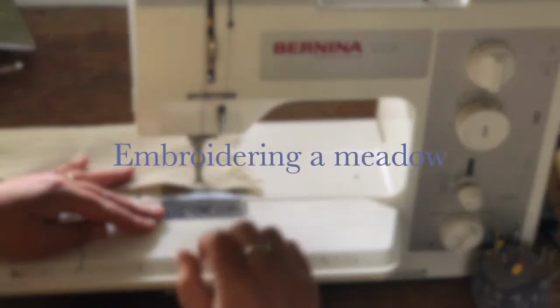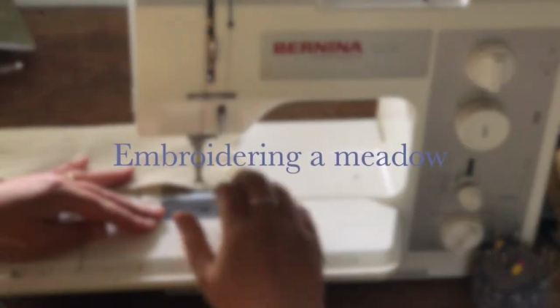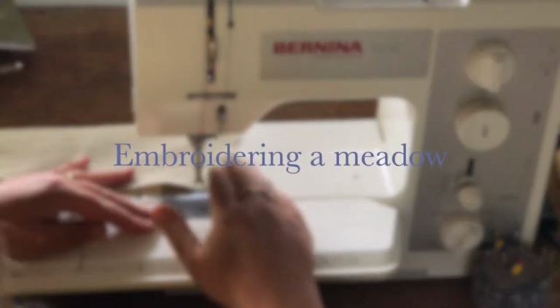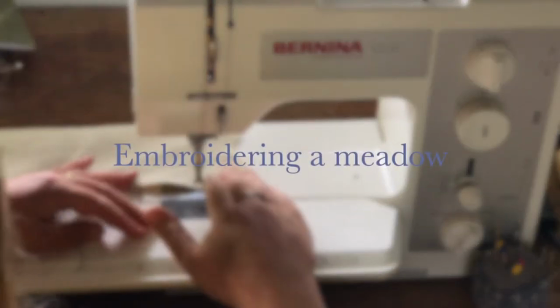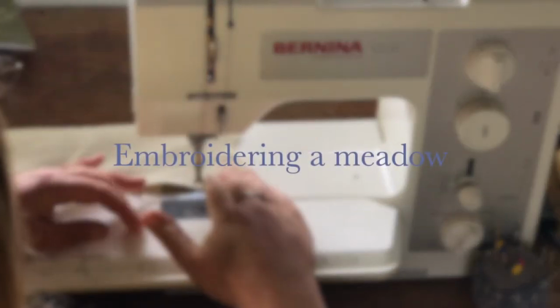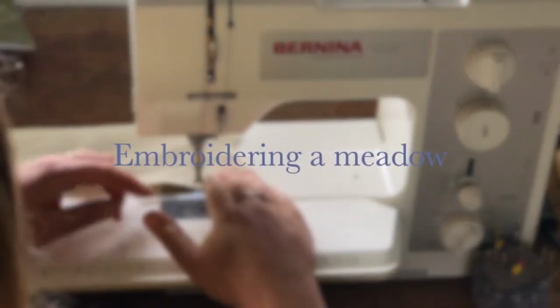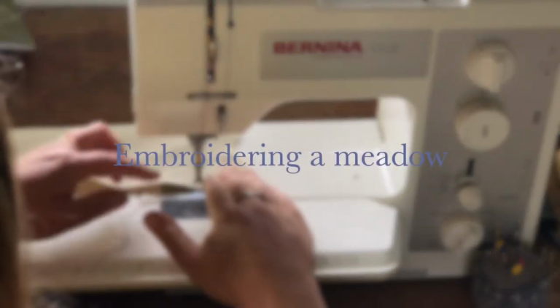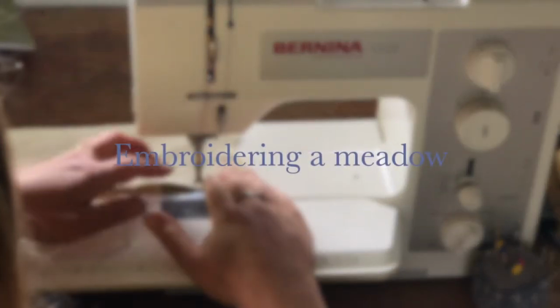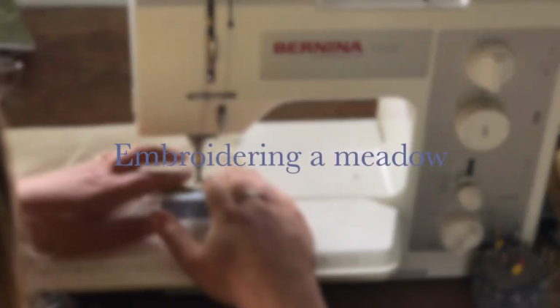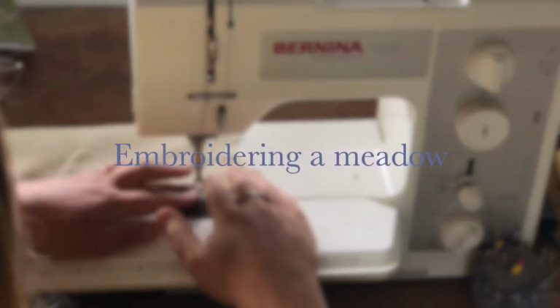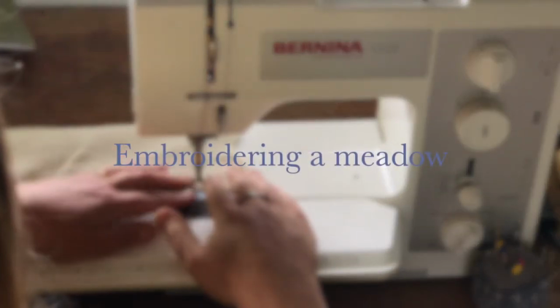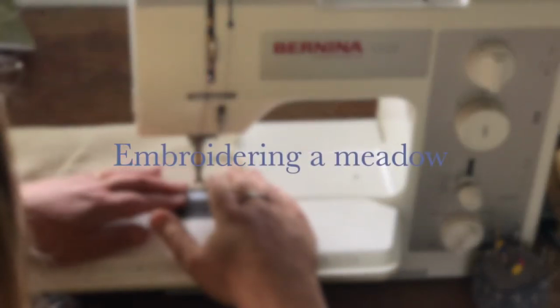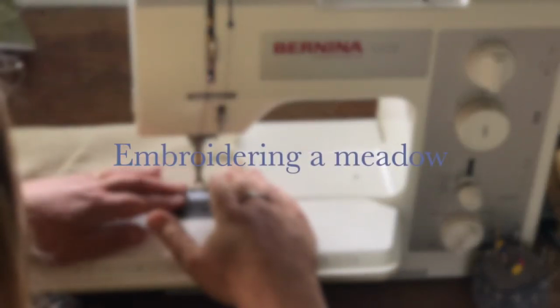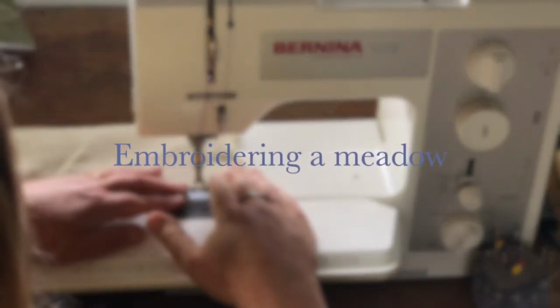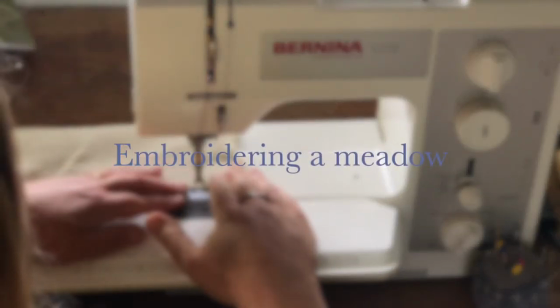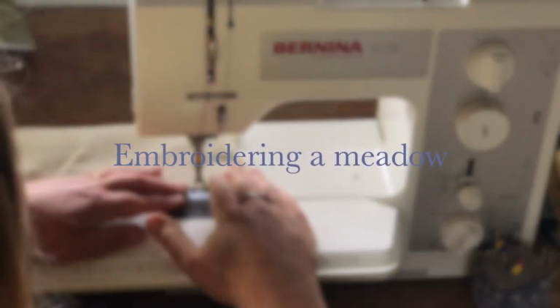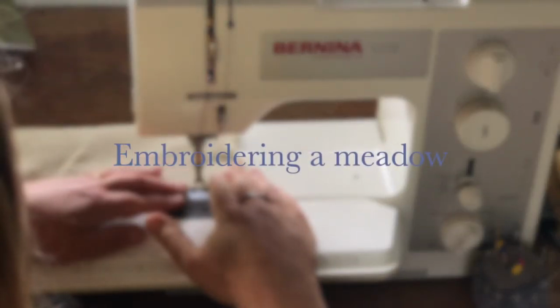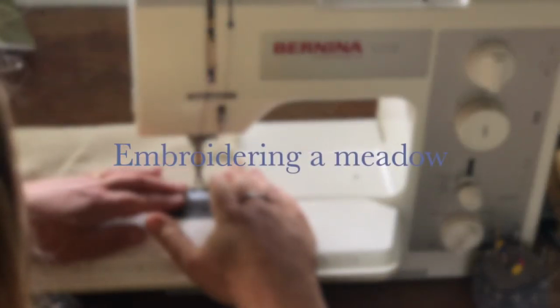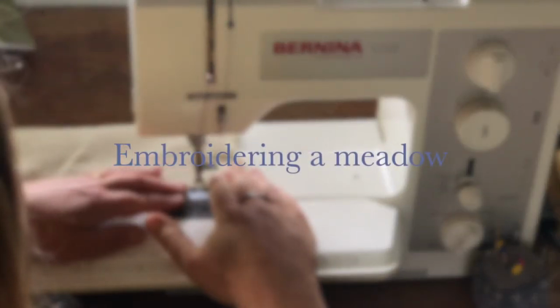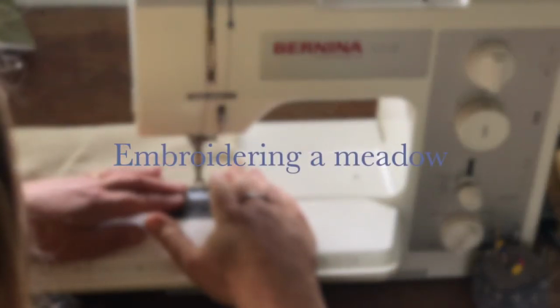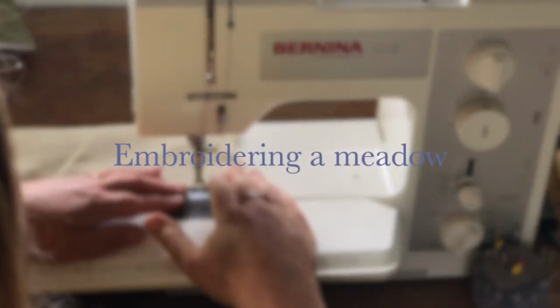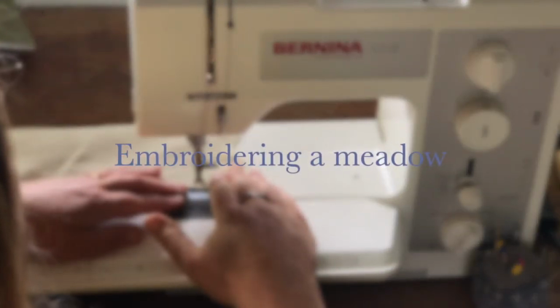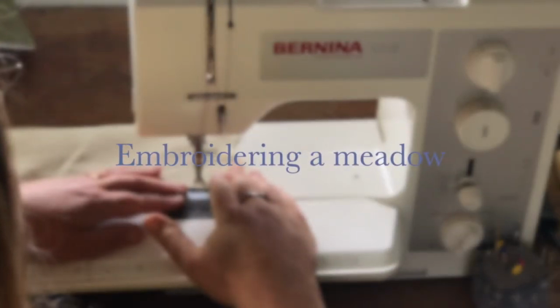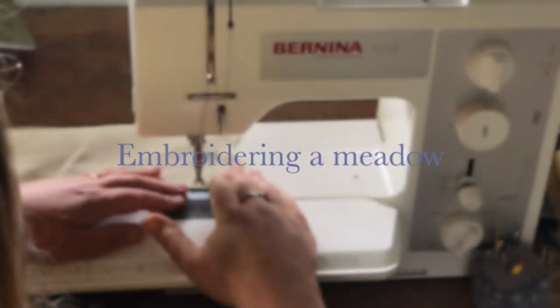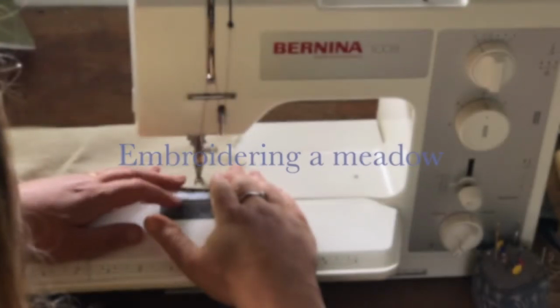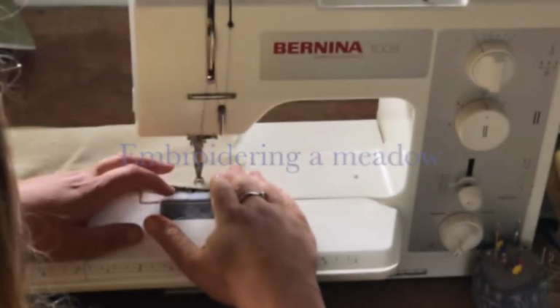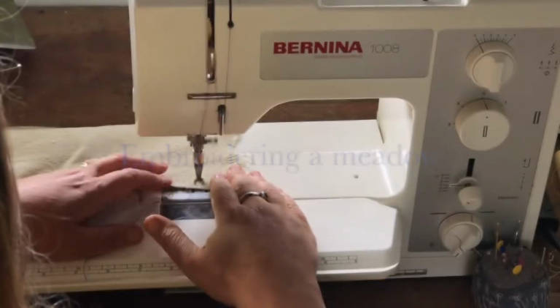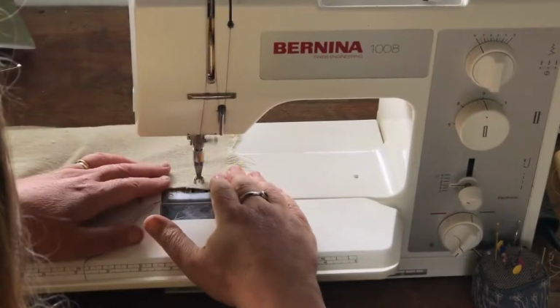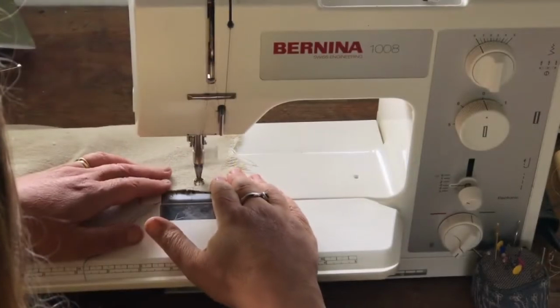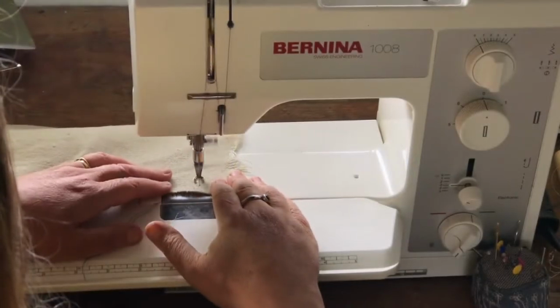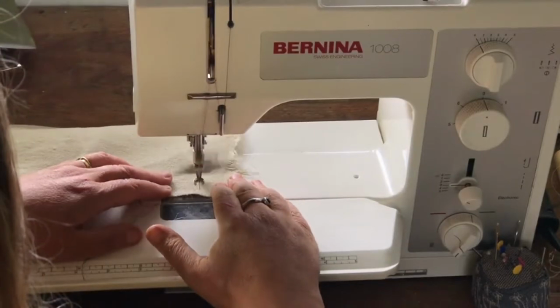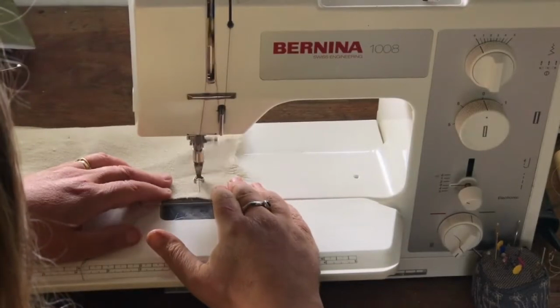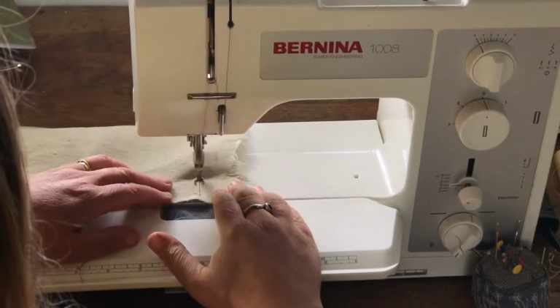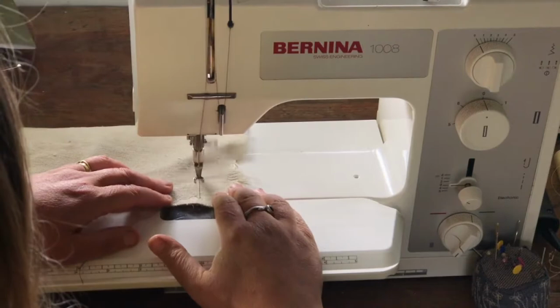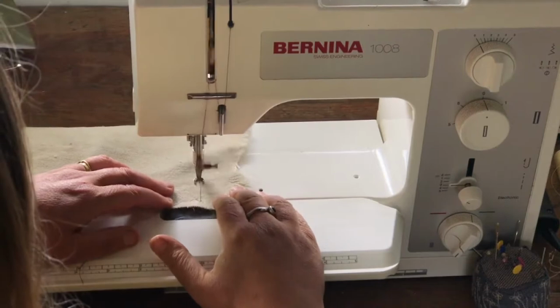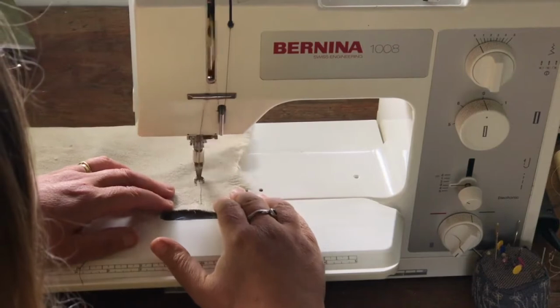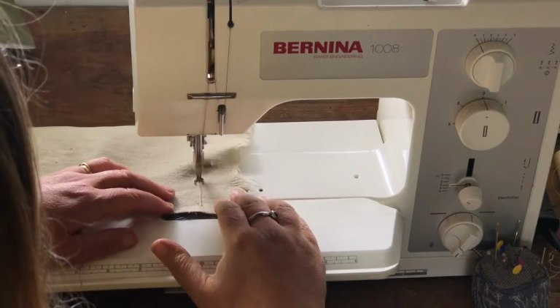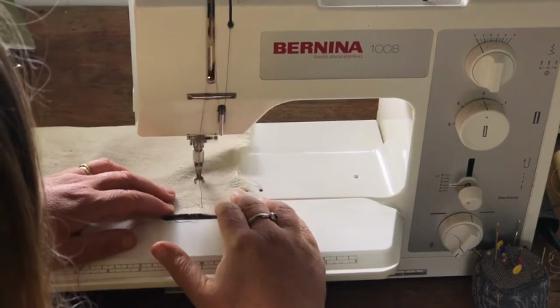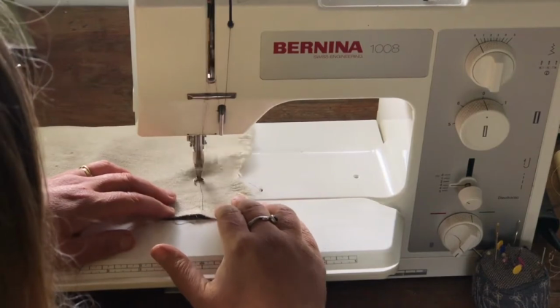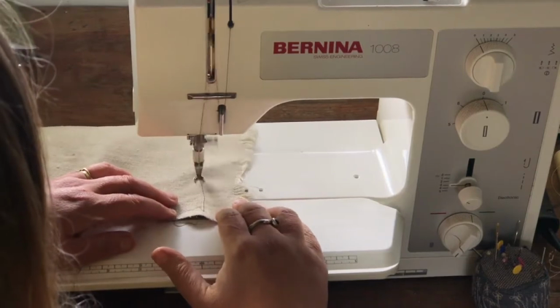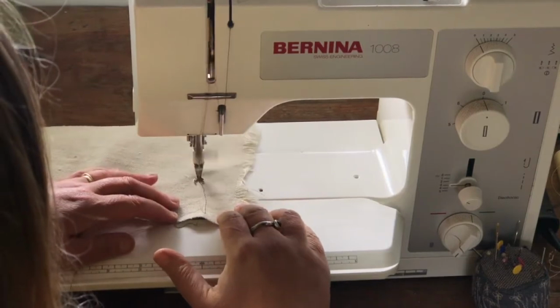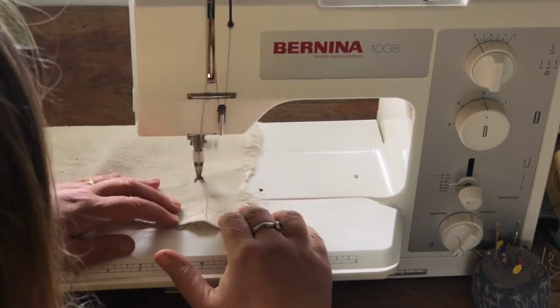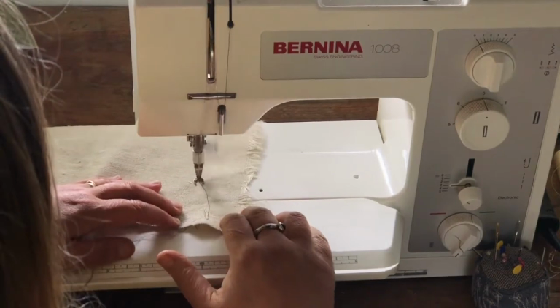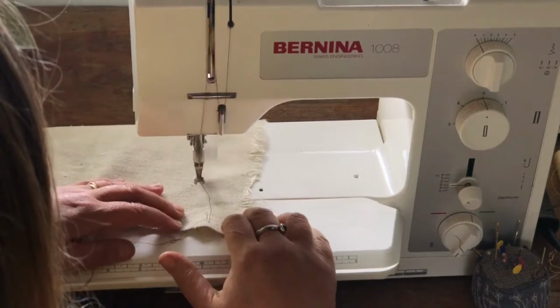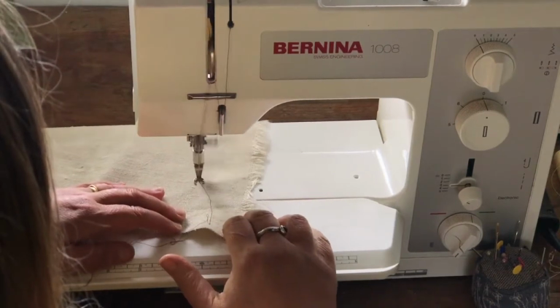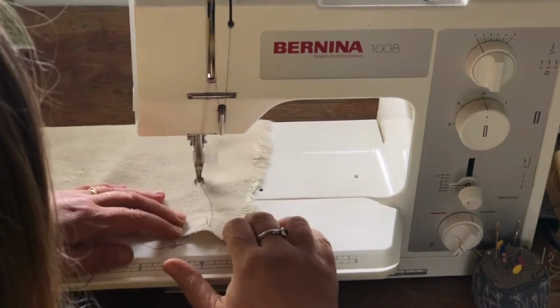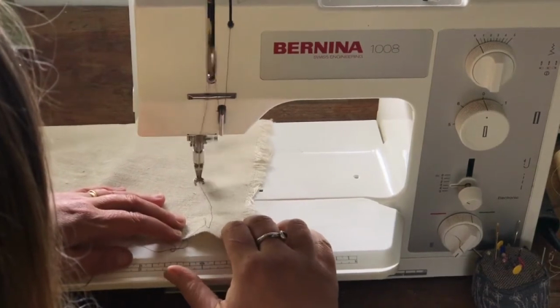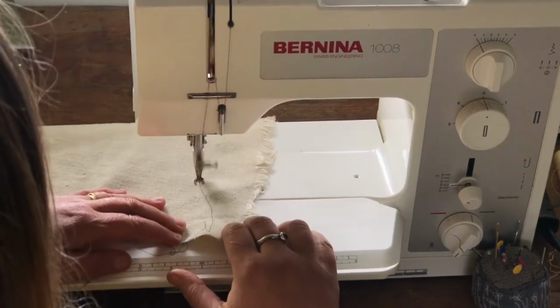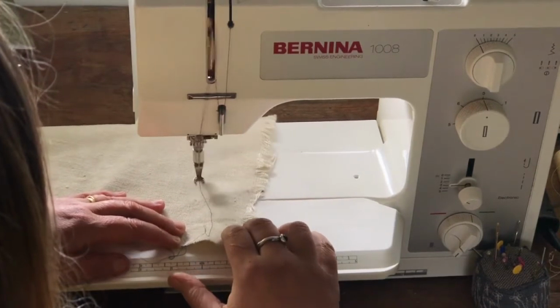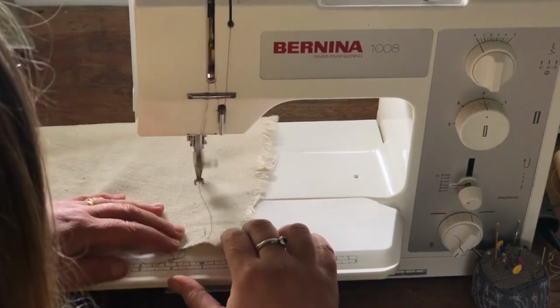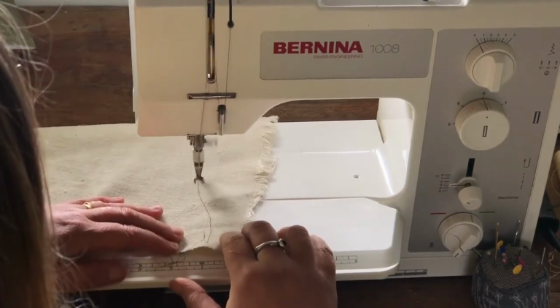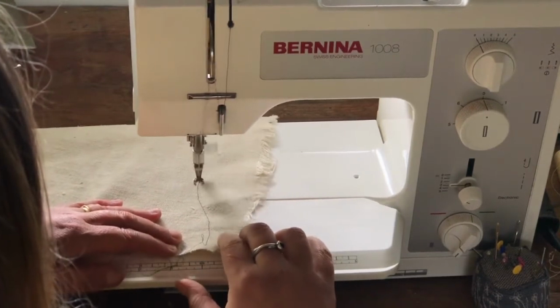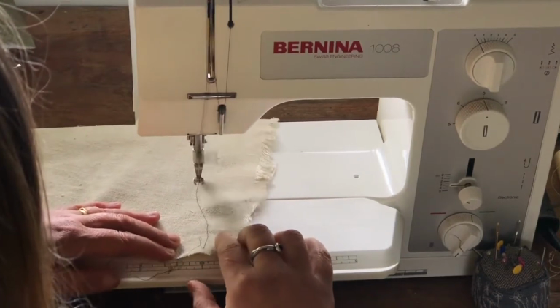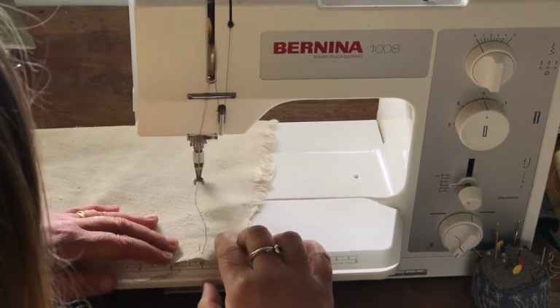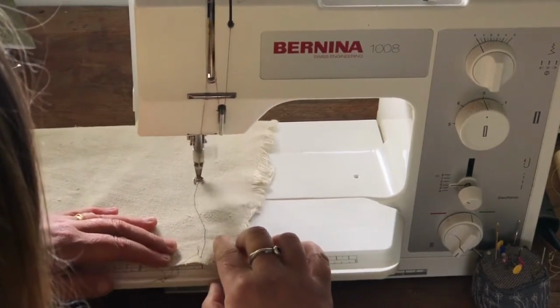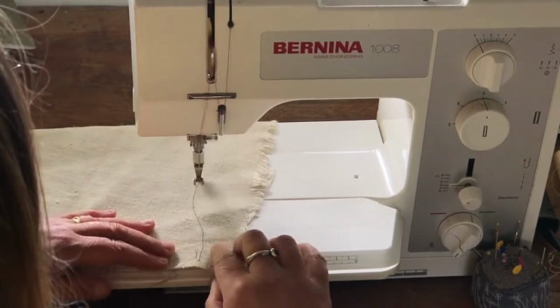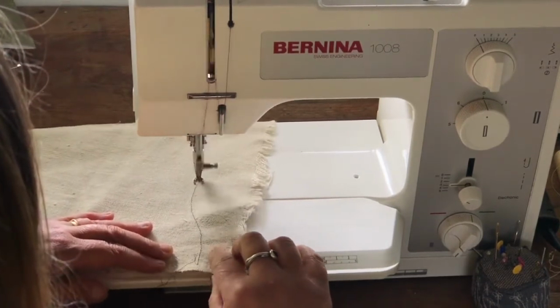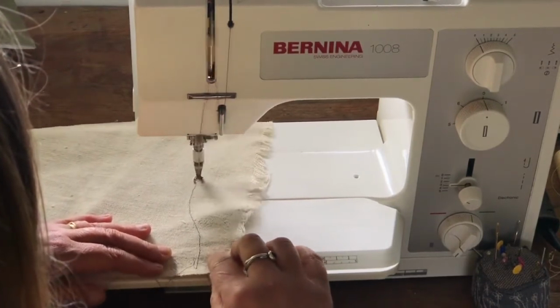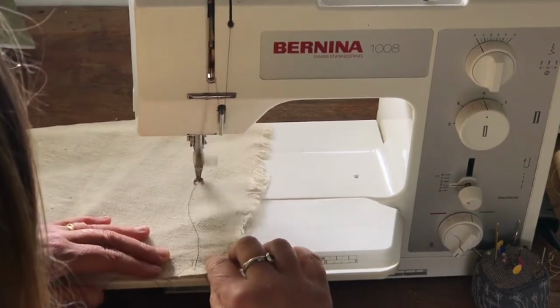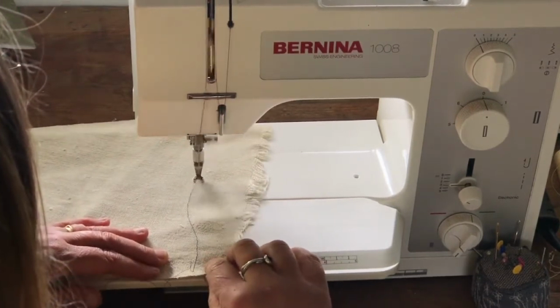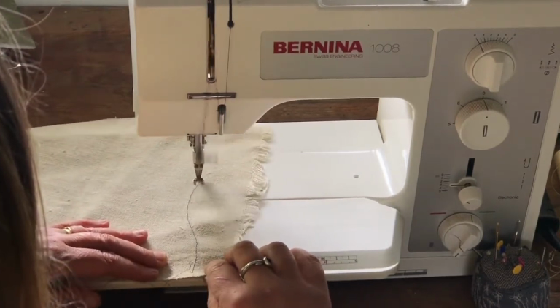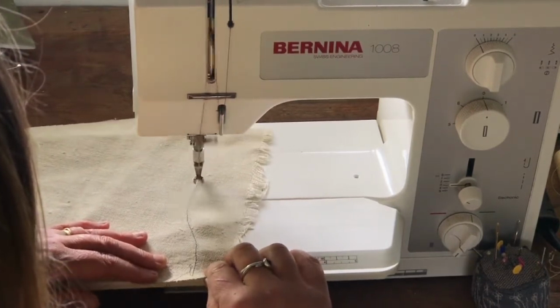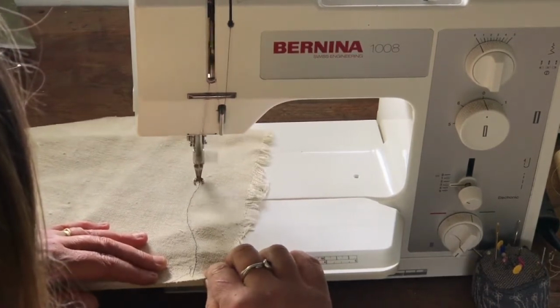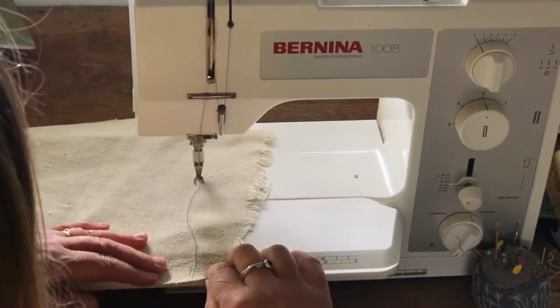In this video I'm going to be putting together all of the plants to make a meadow.